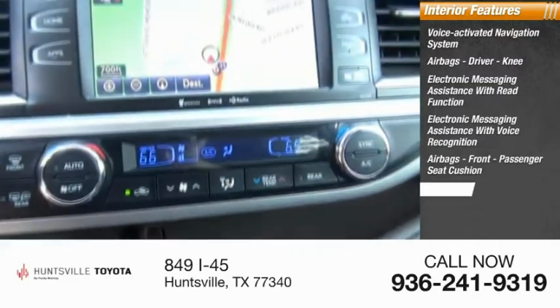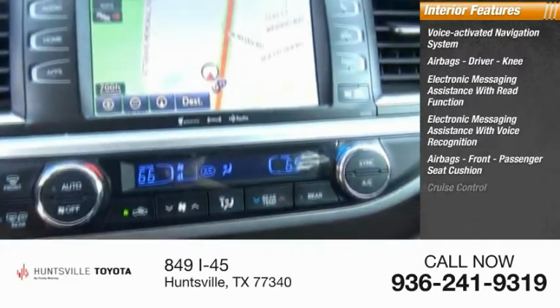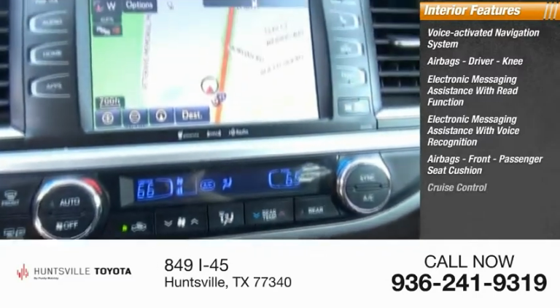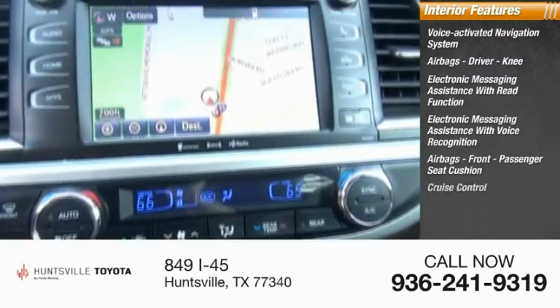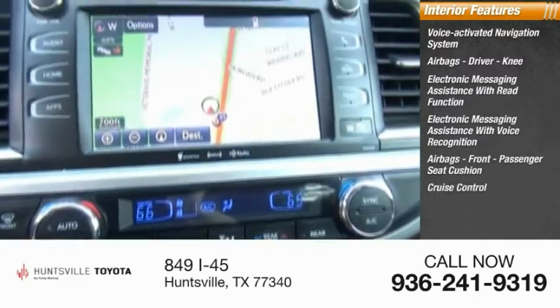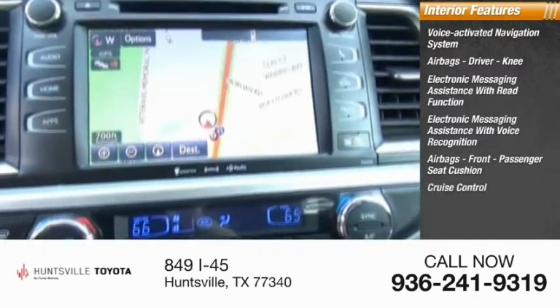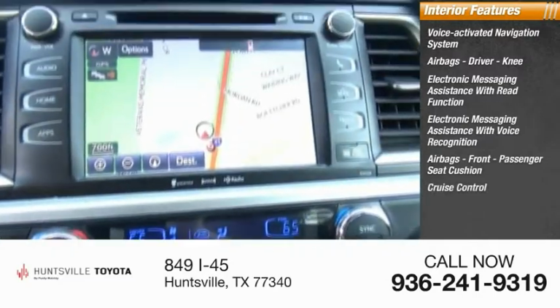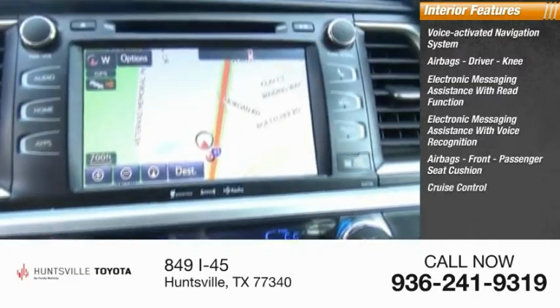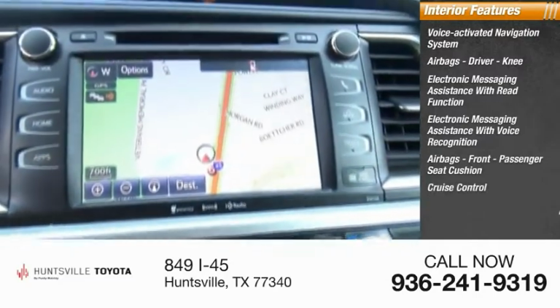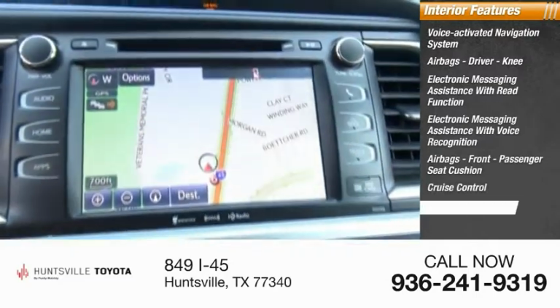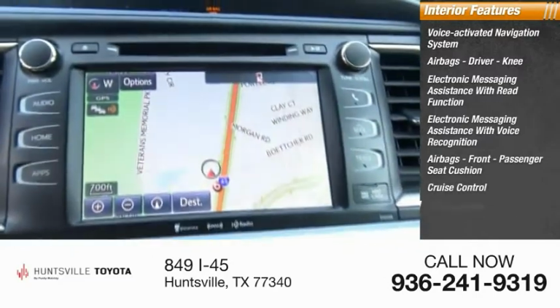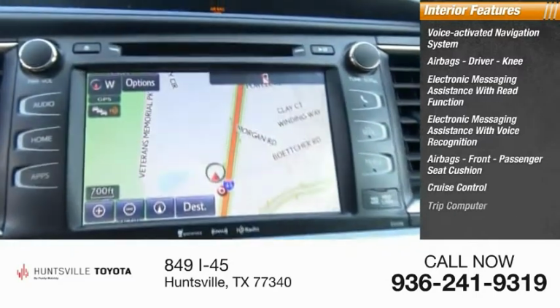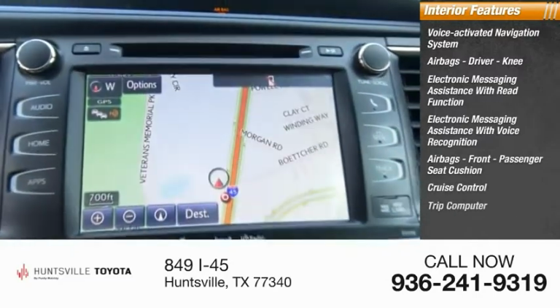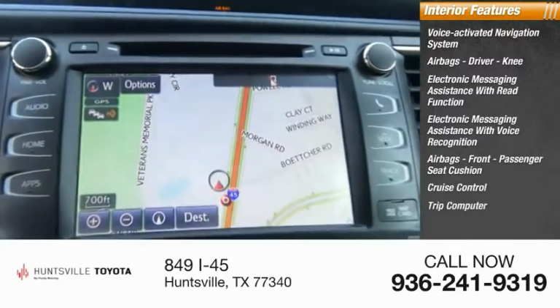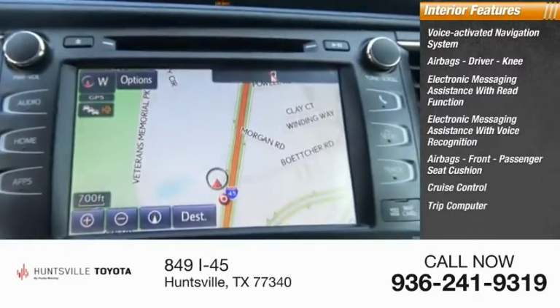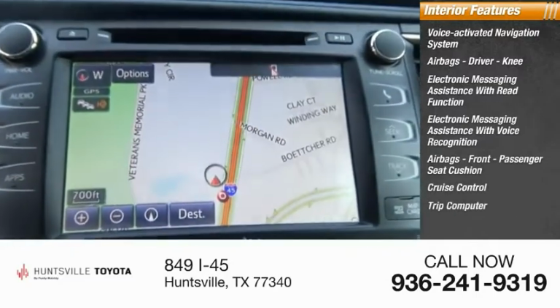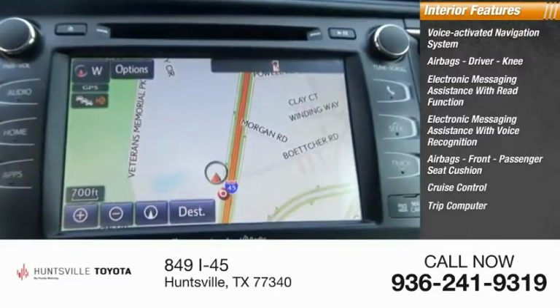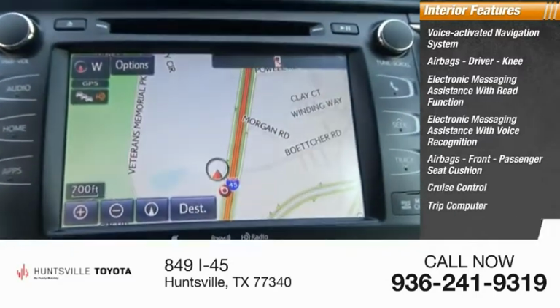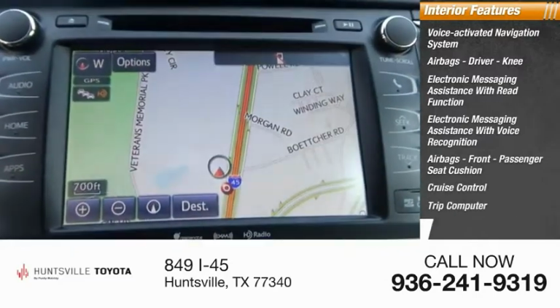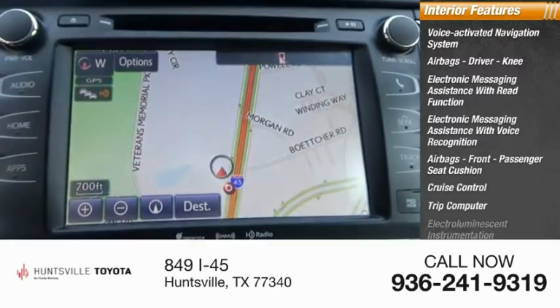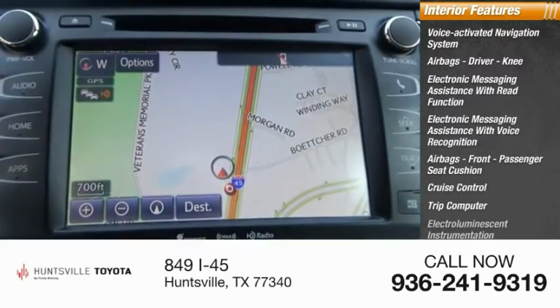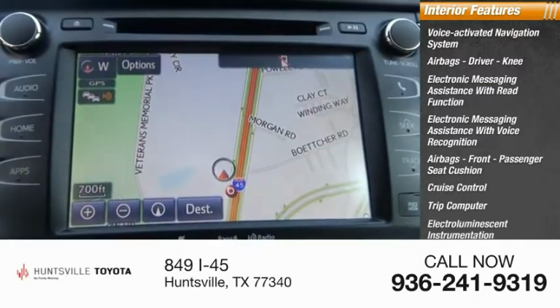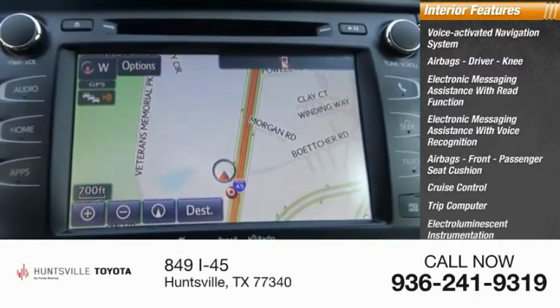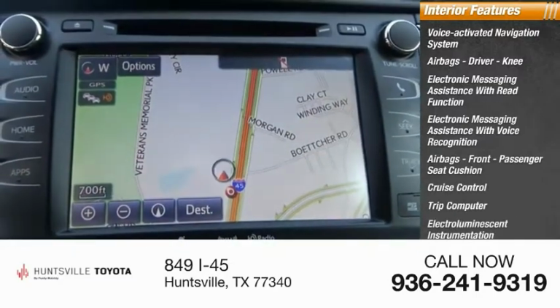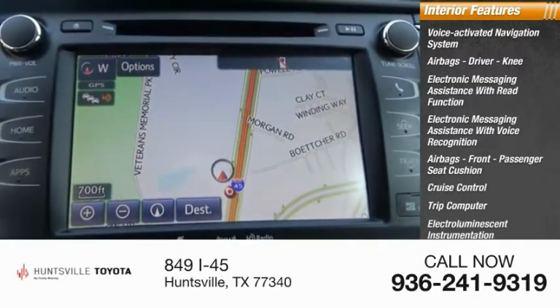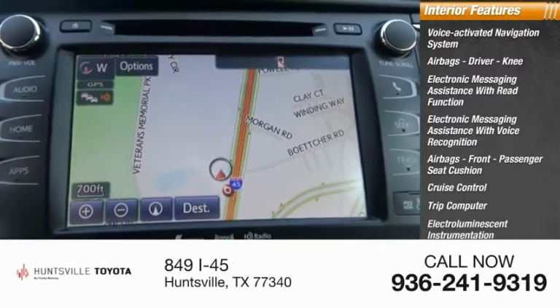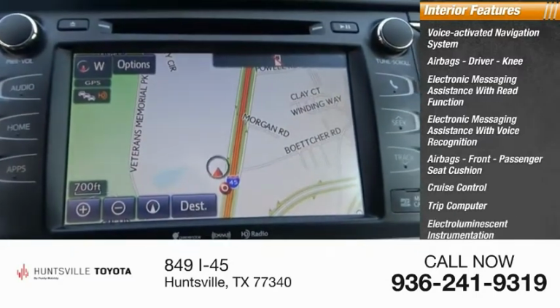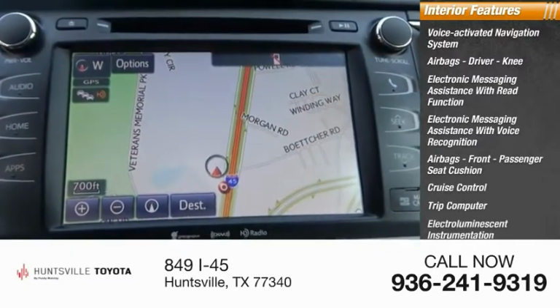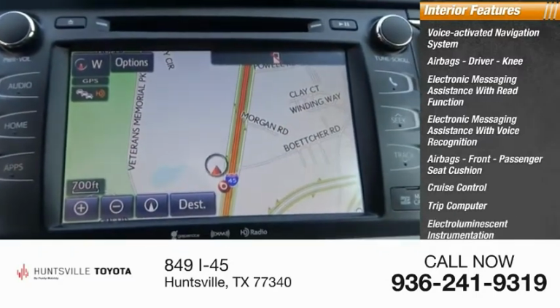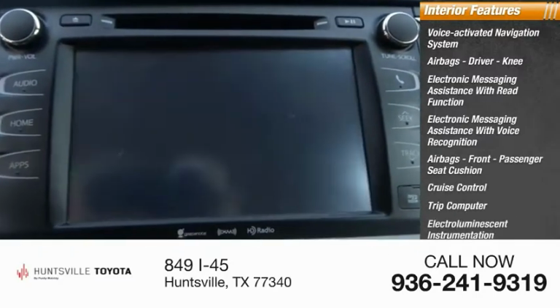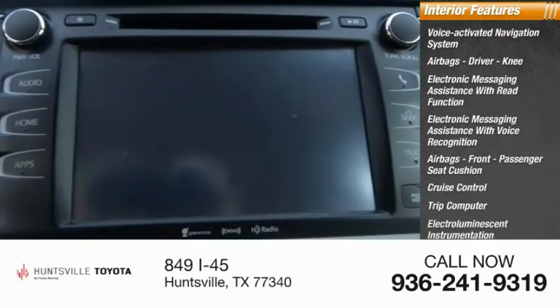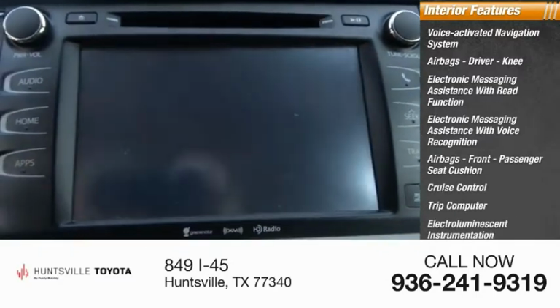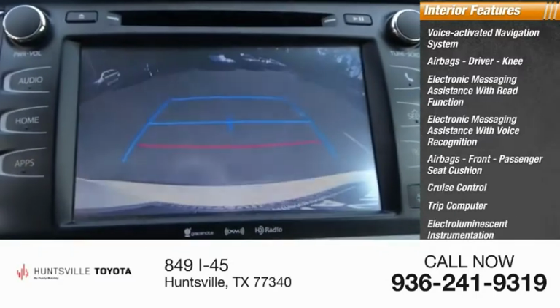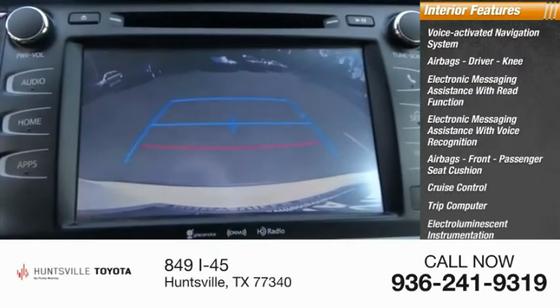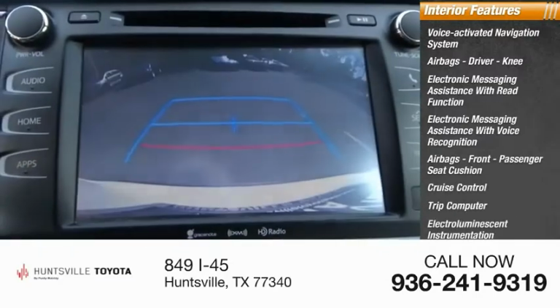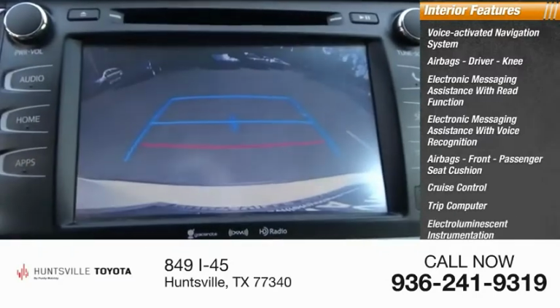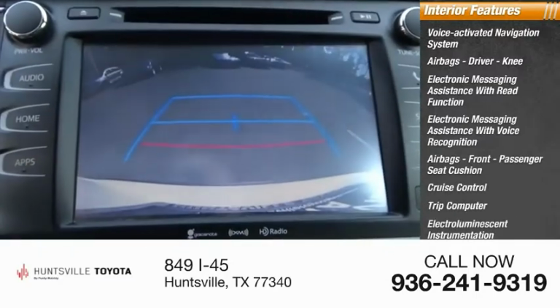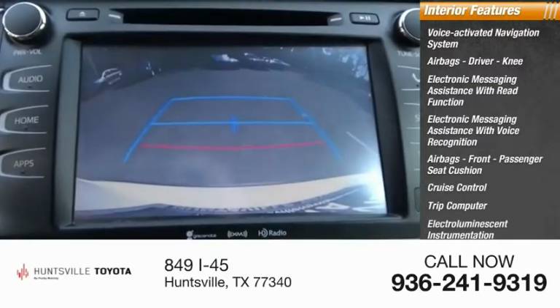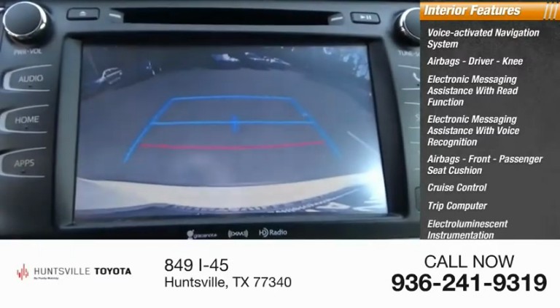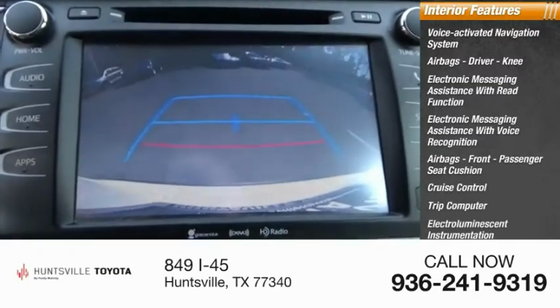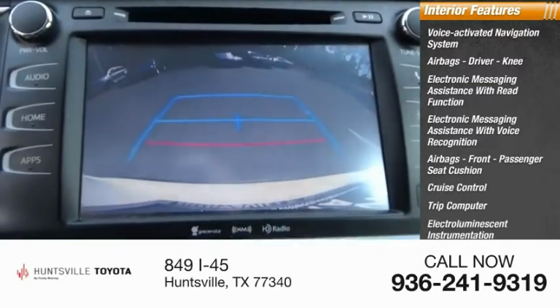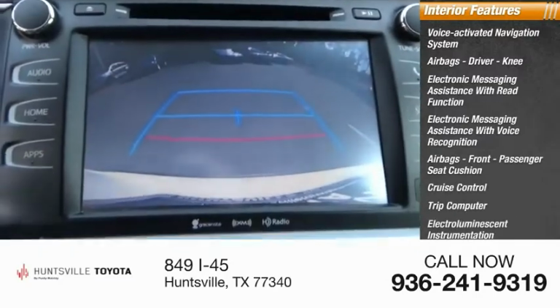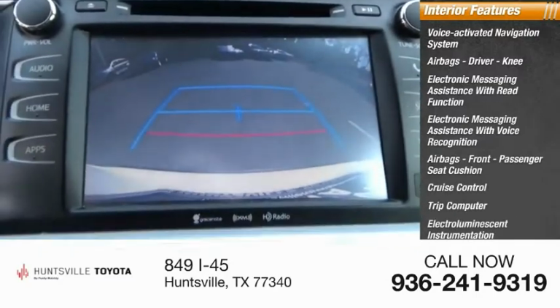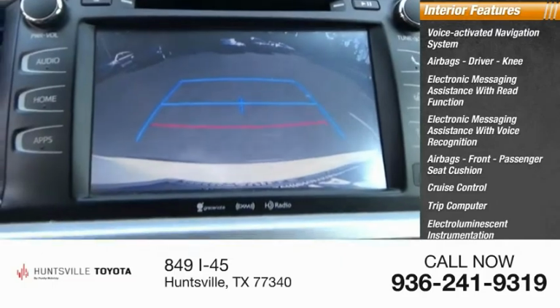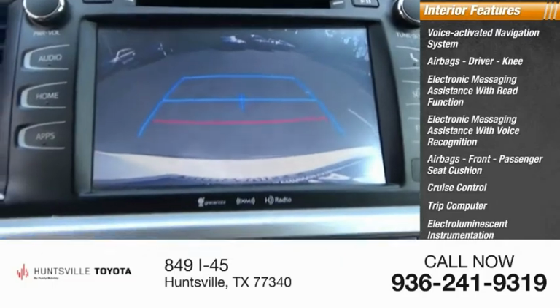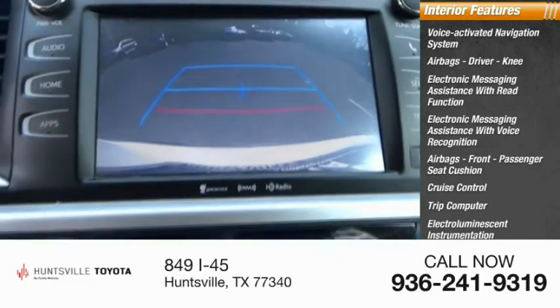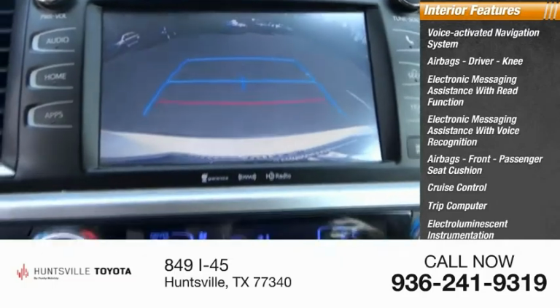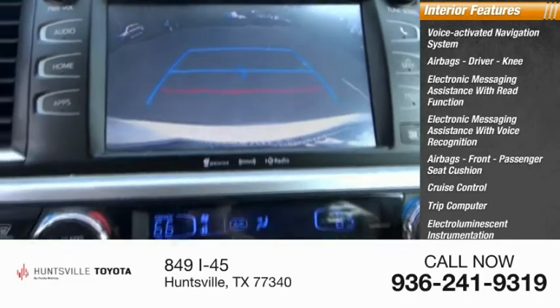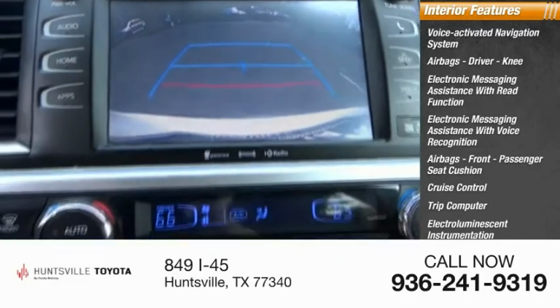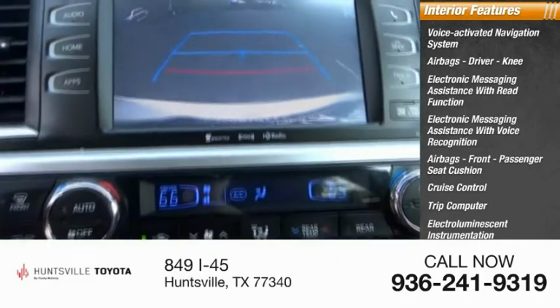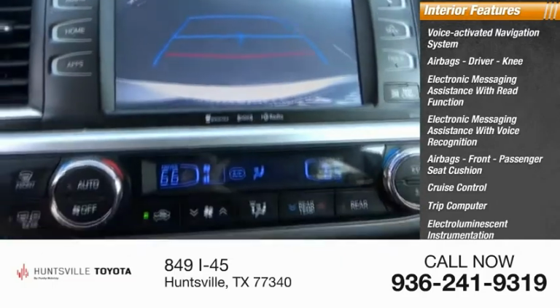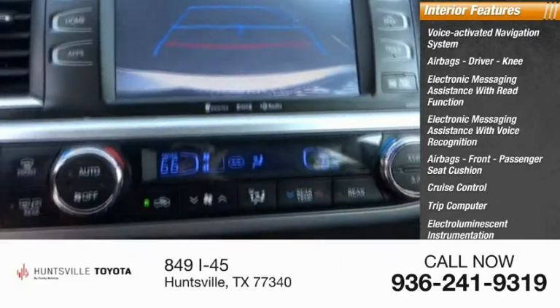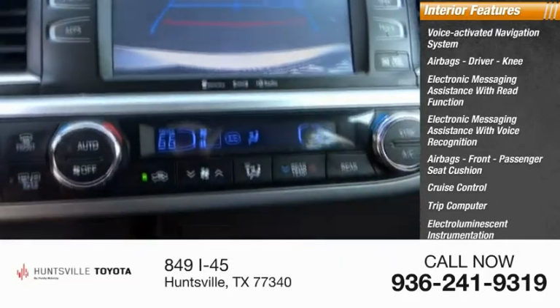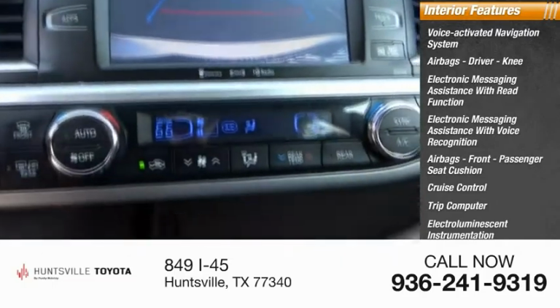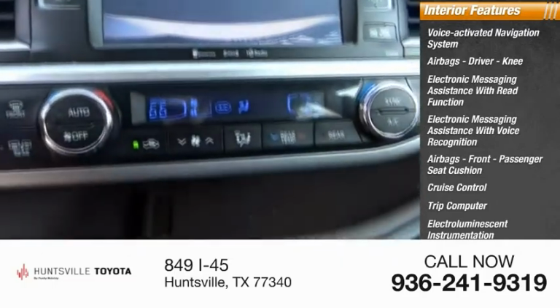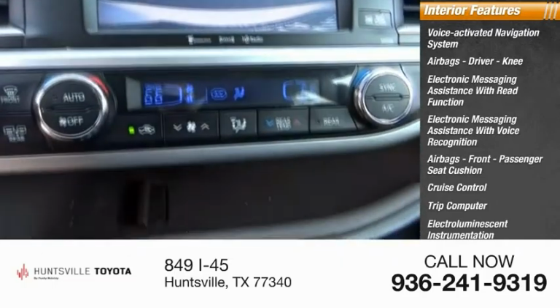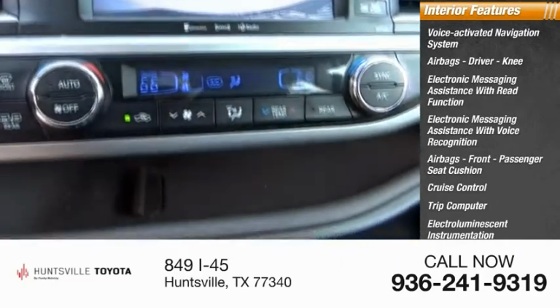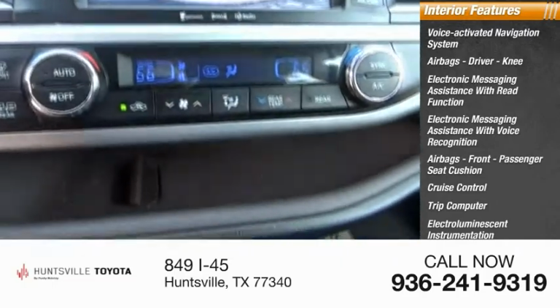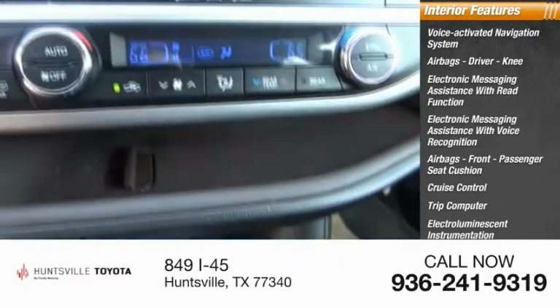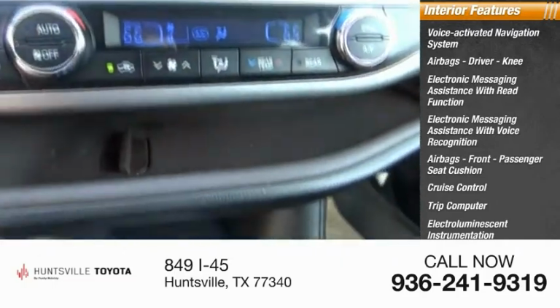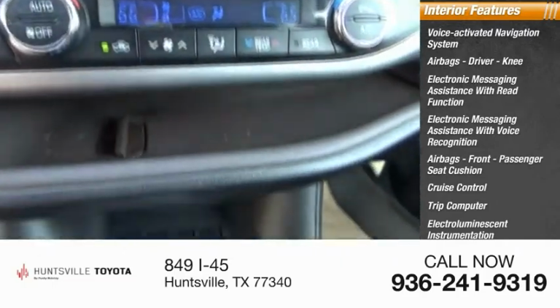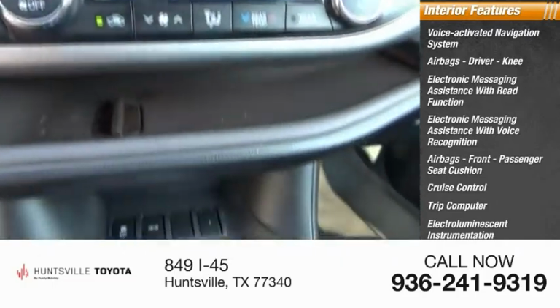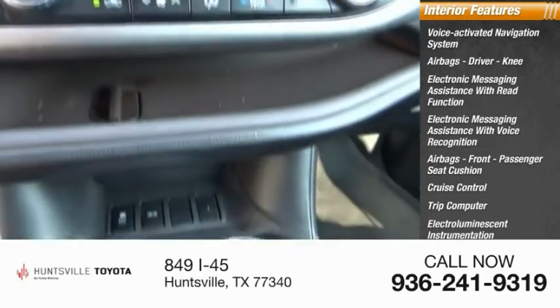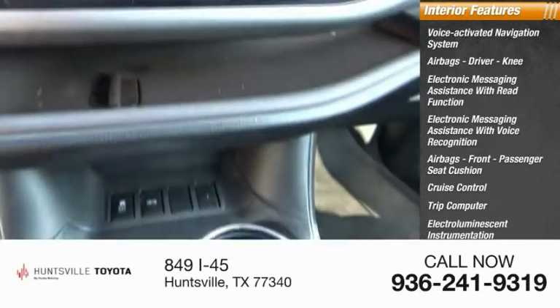Additional interior features include cruise control, trip computer, electro-luminescent instrumentation, child safety locks, and a multifunction display.